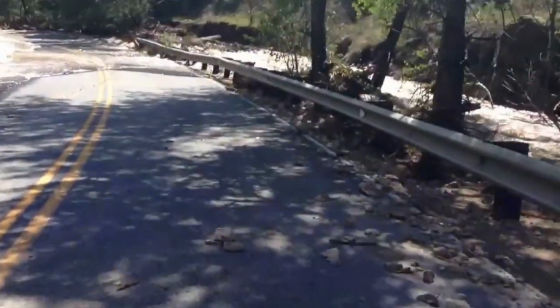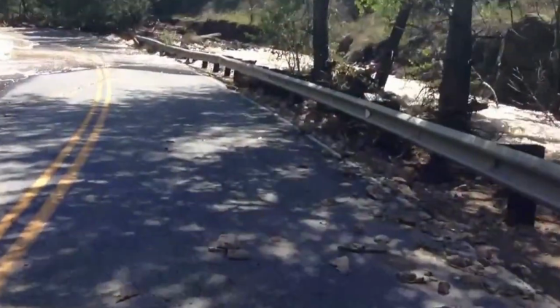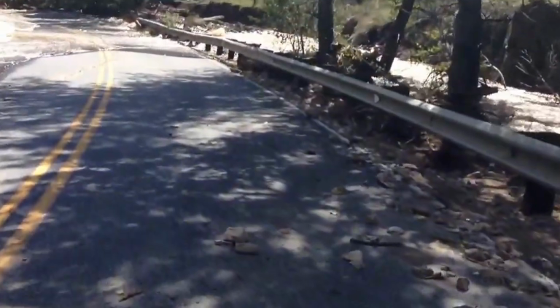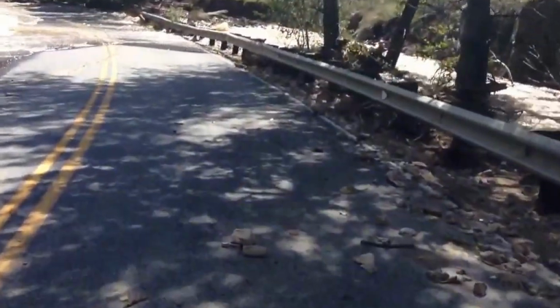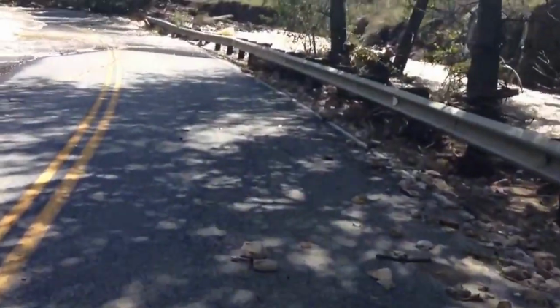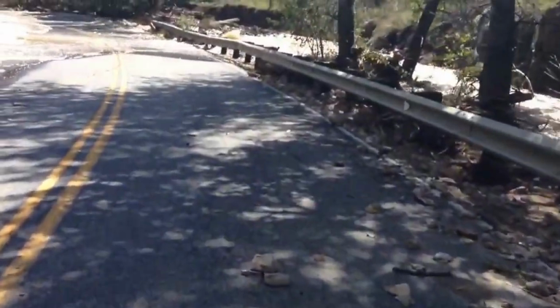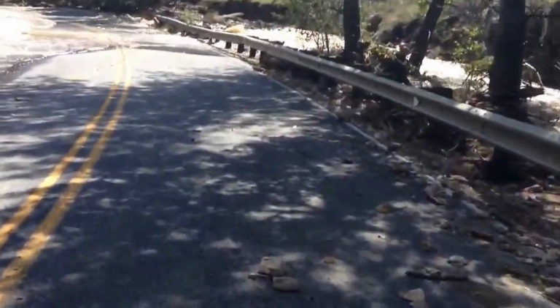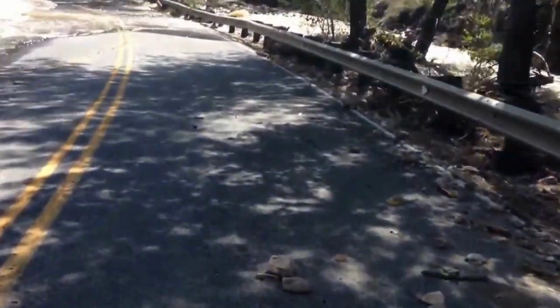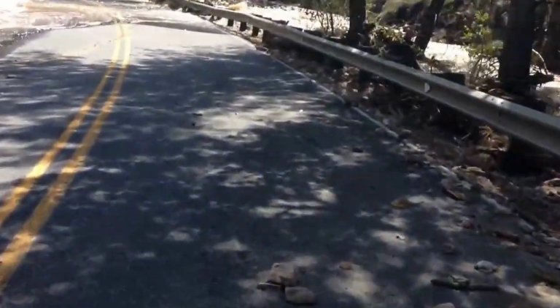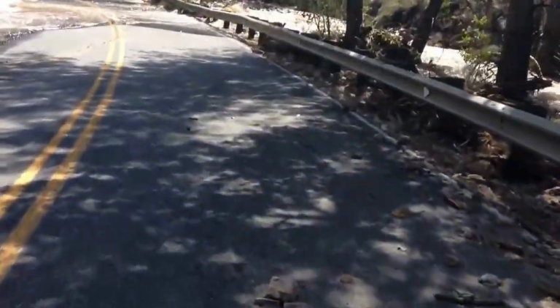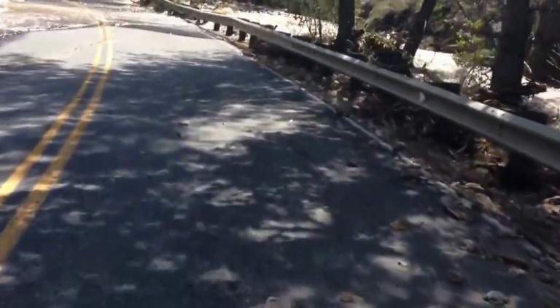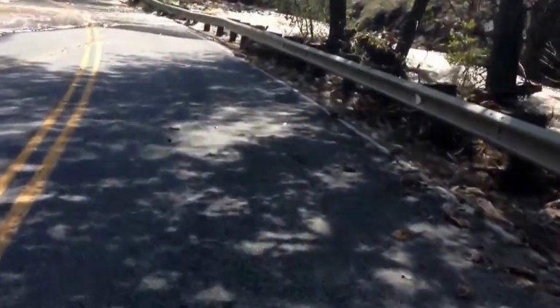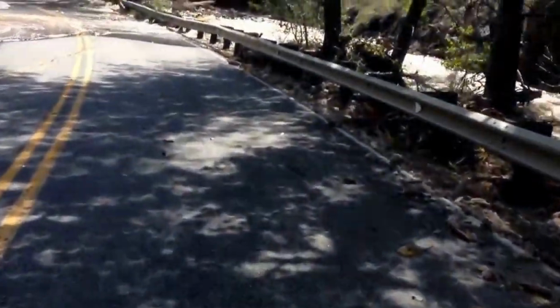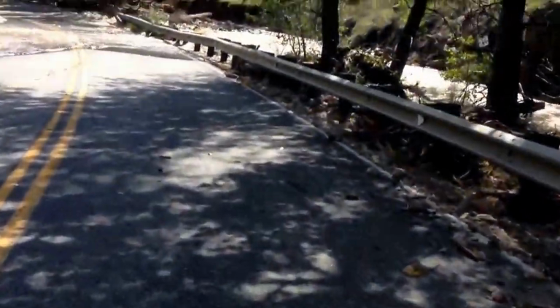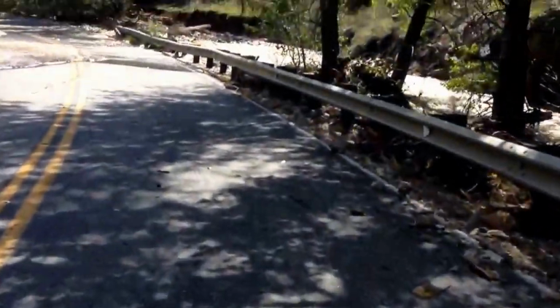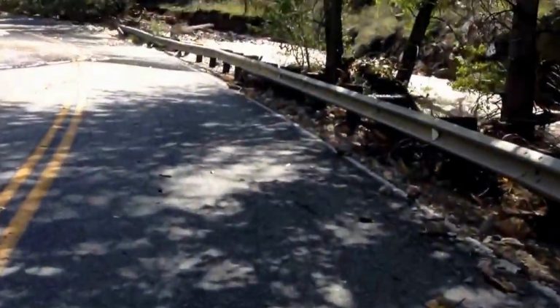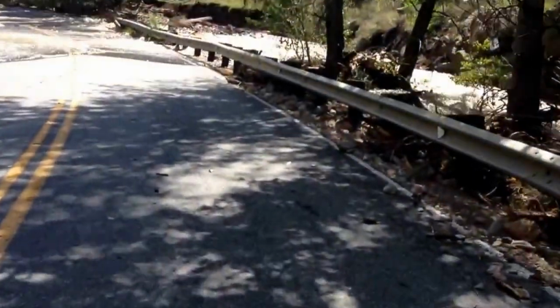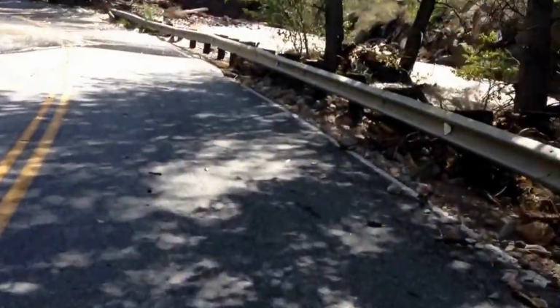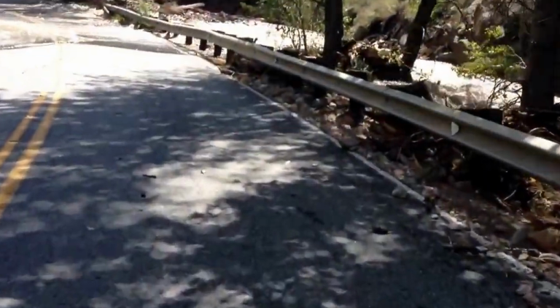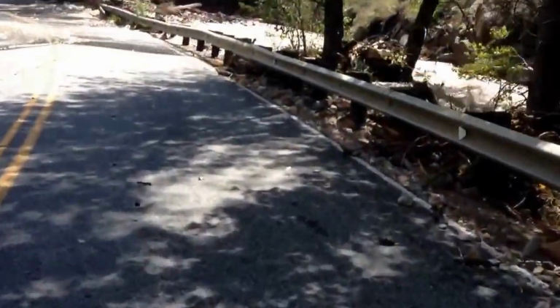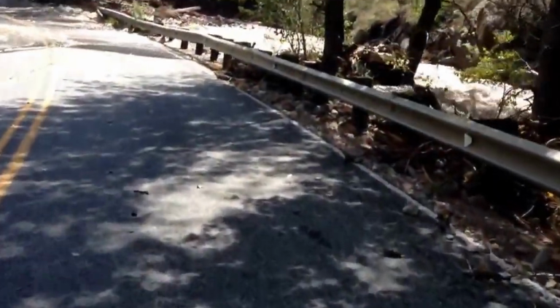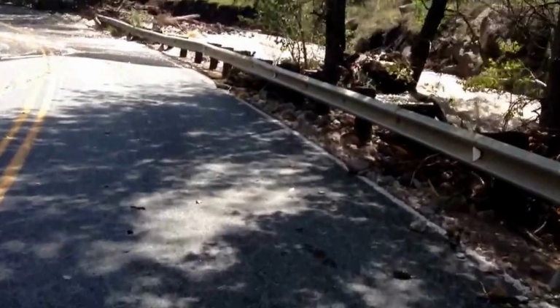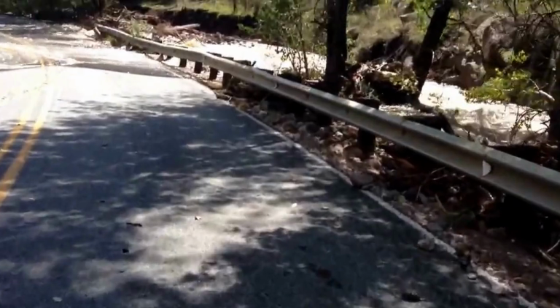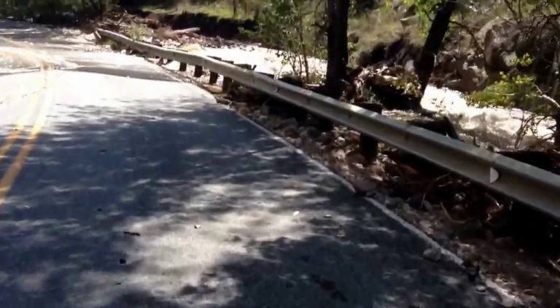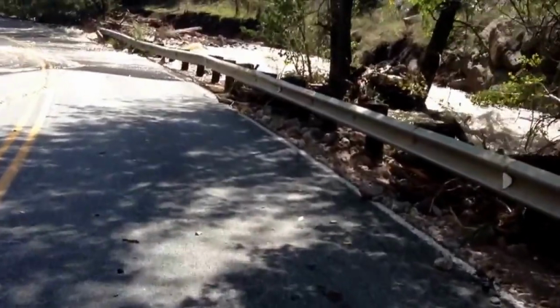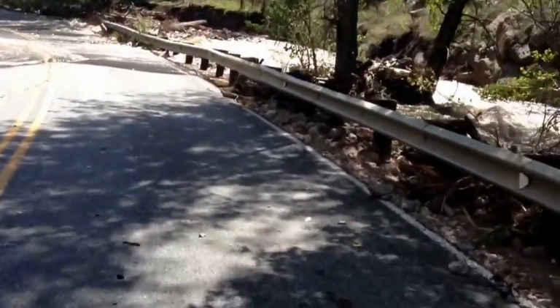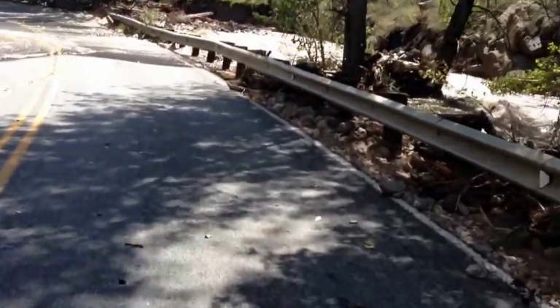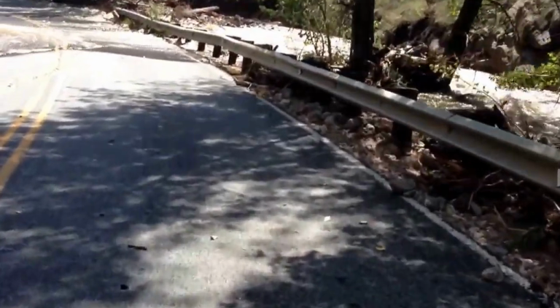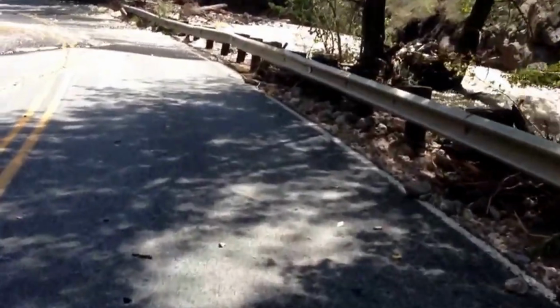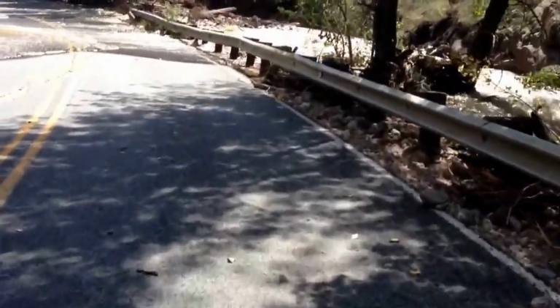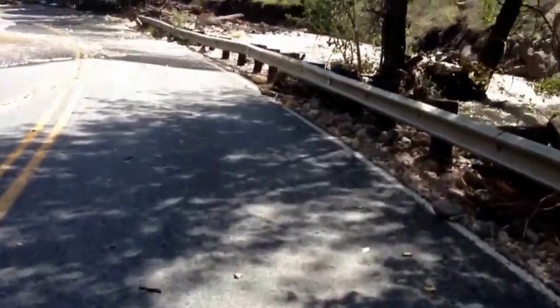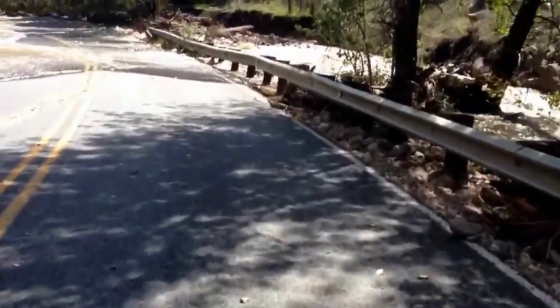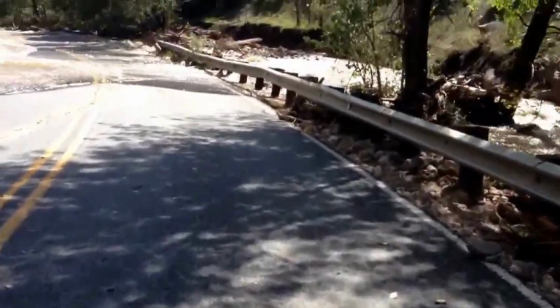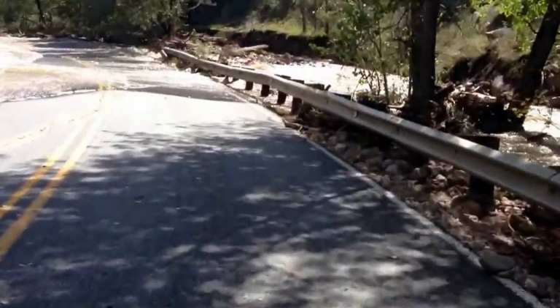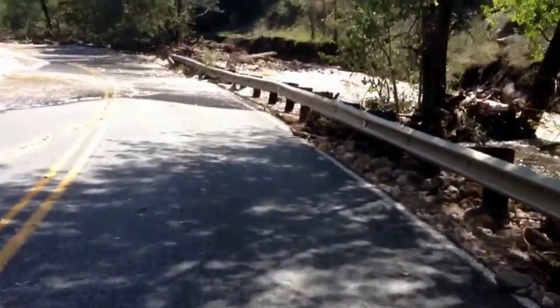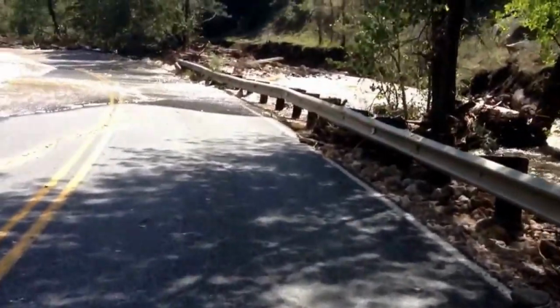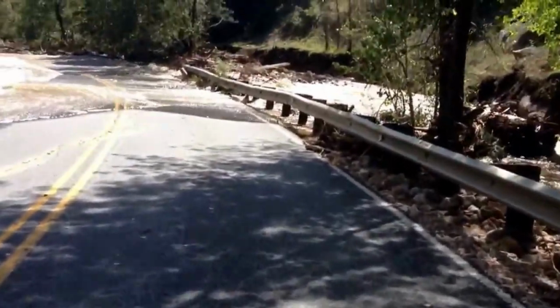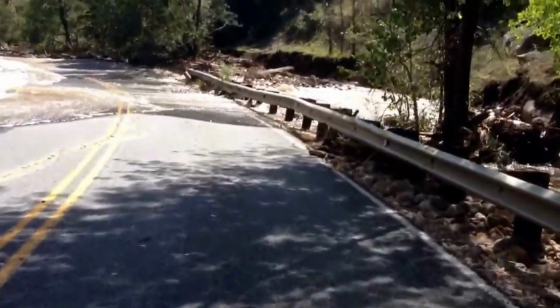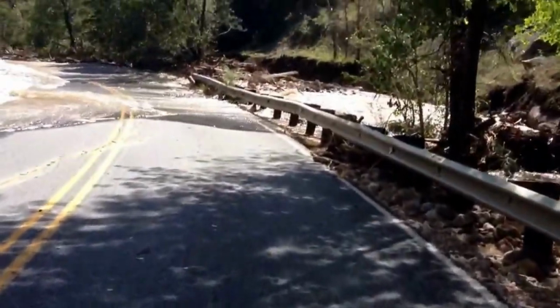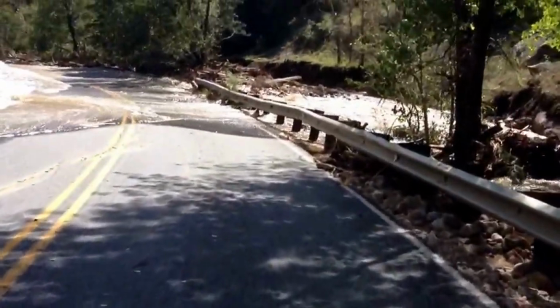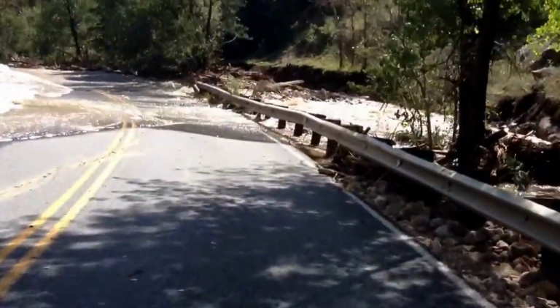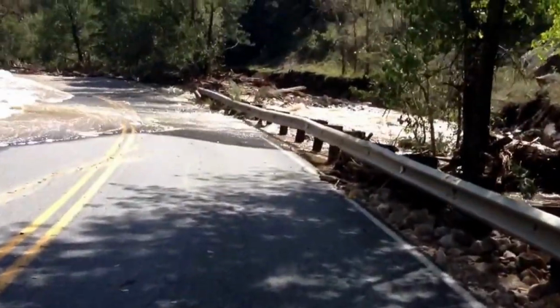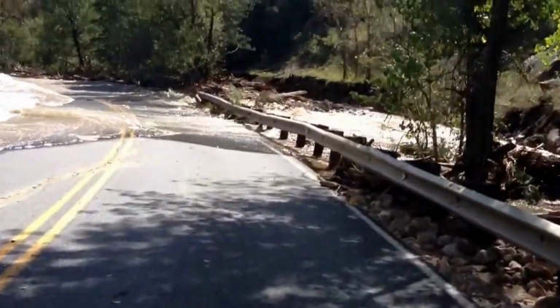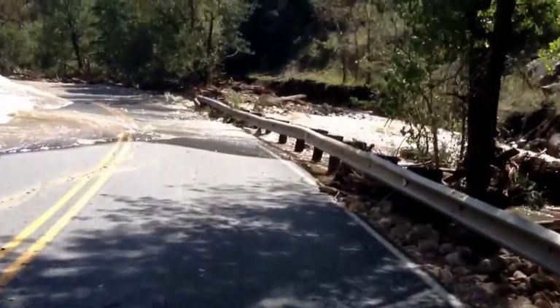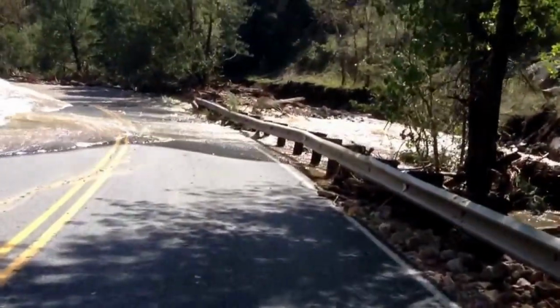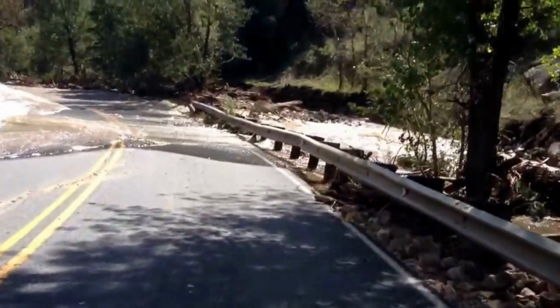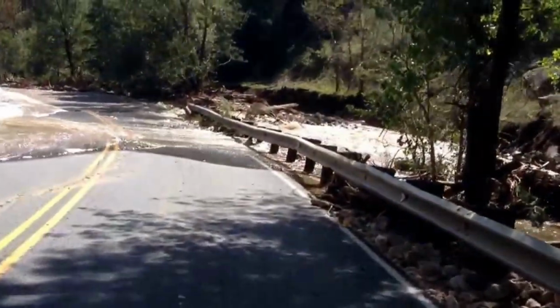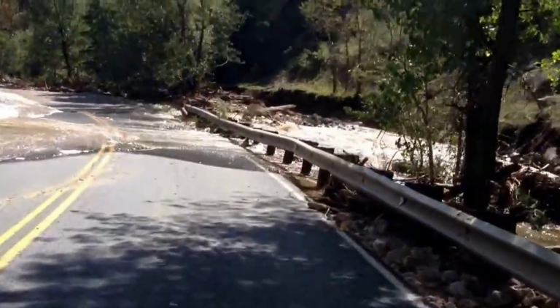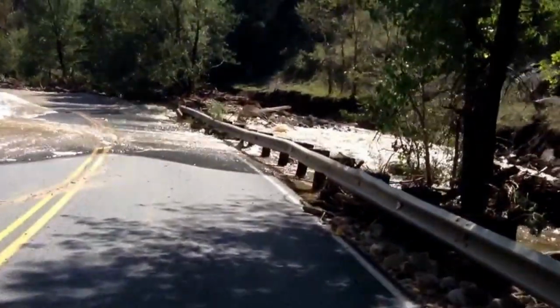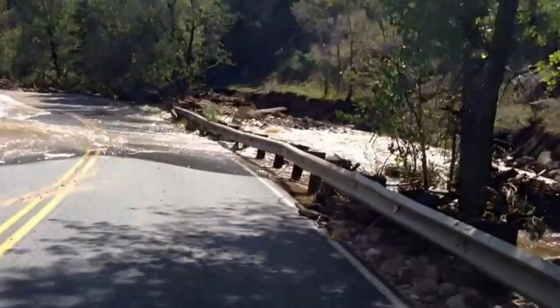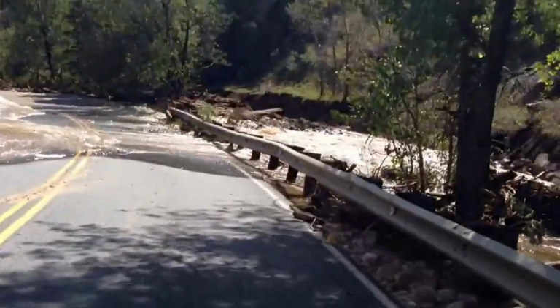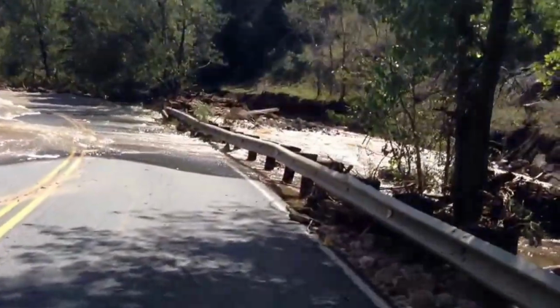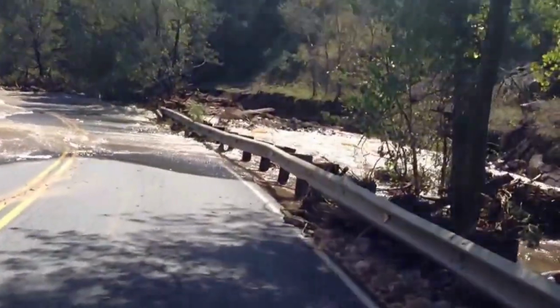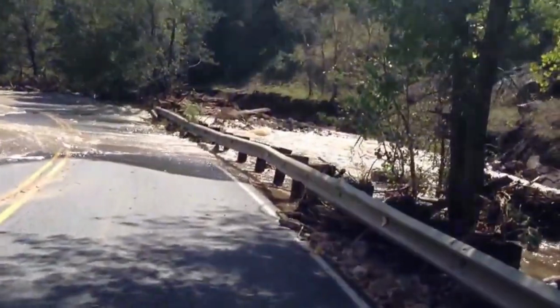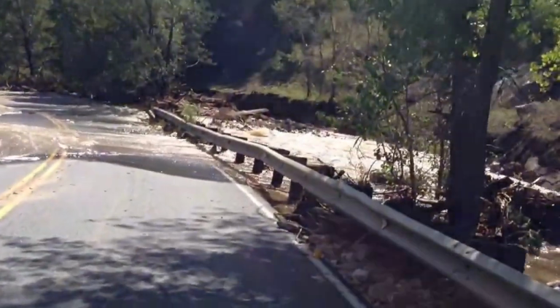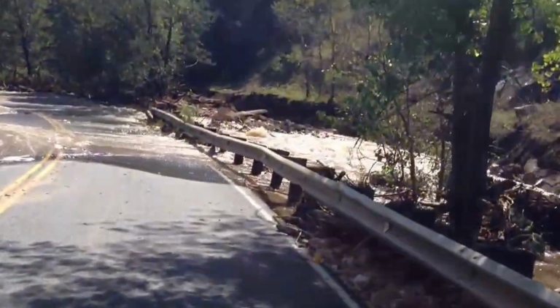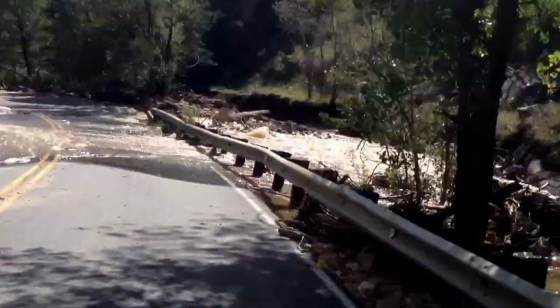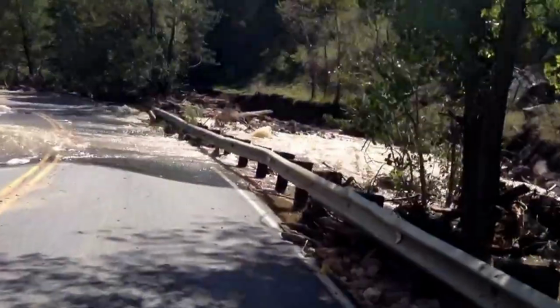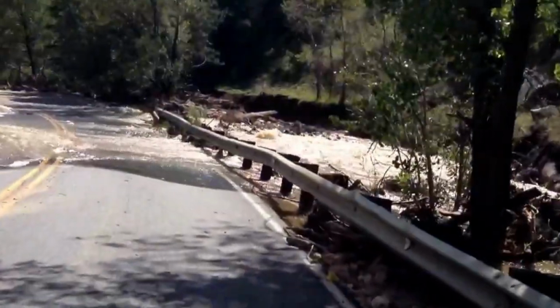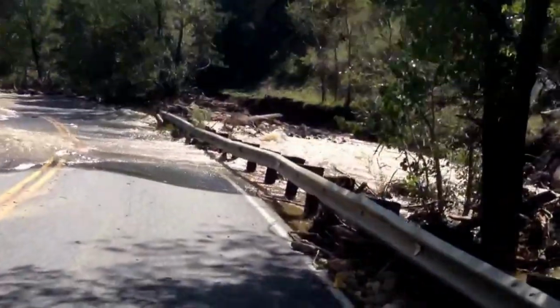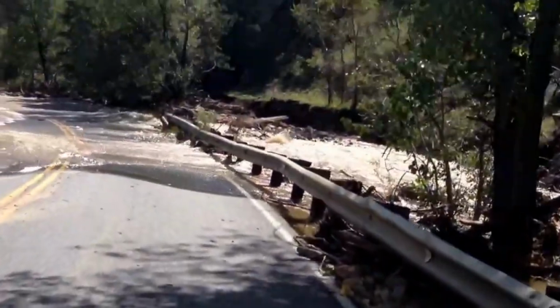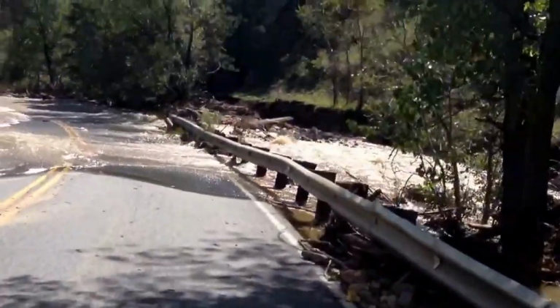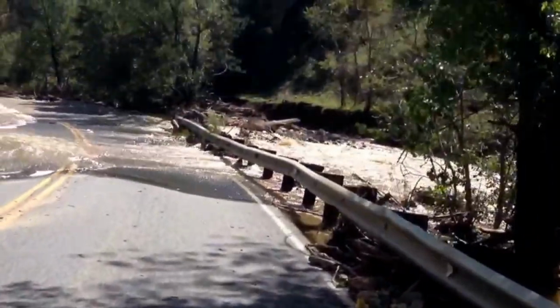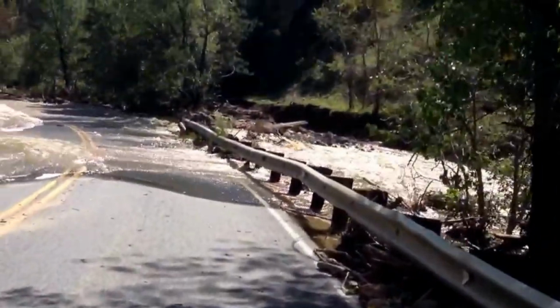I could actually drive down this if I wanted to. Oh boy. But this is looking pretty ugly on this side.